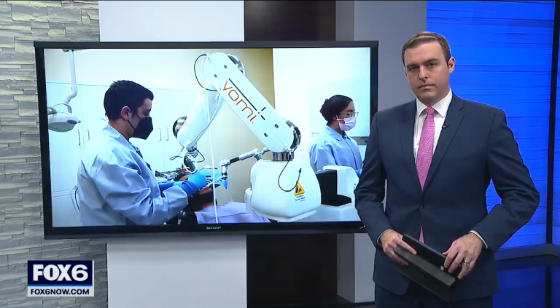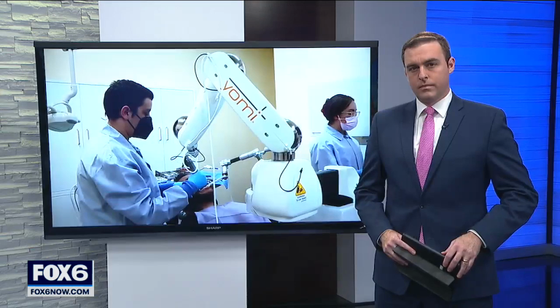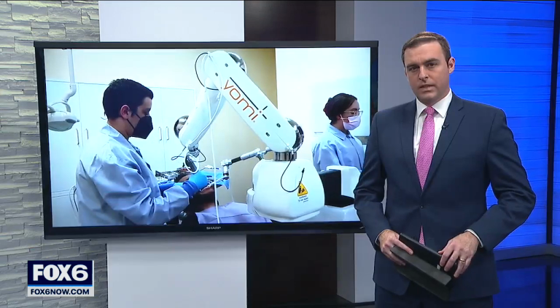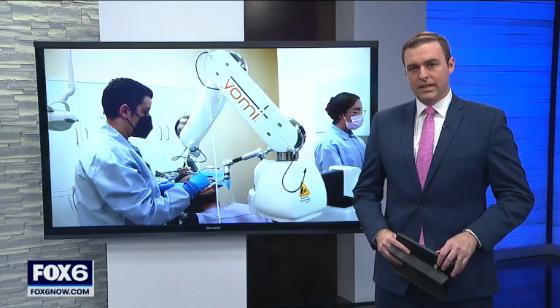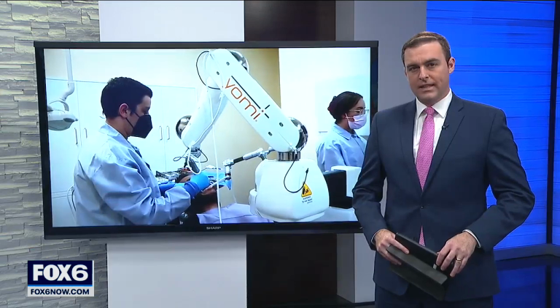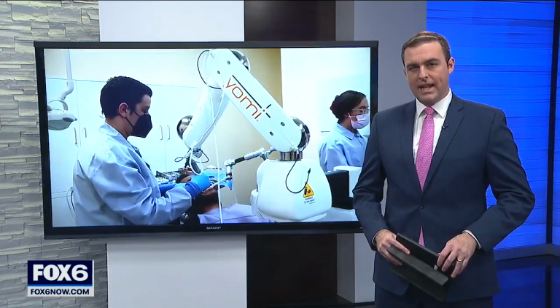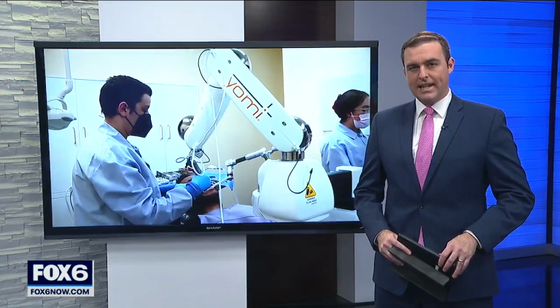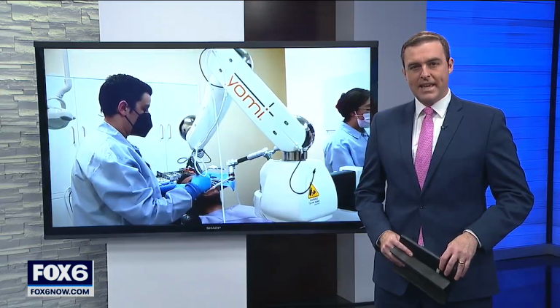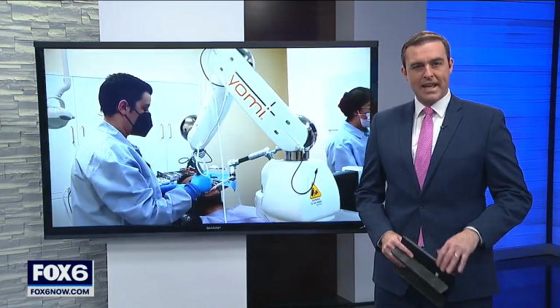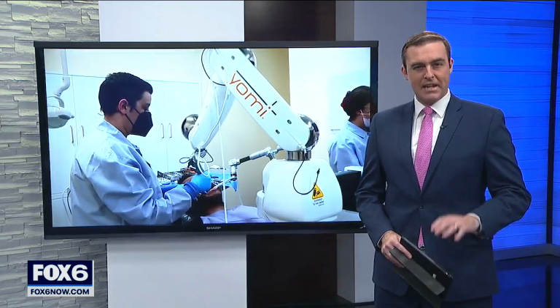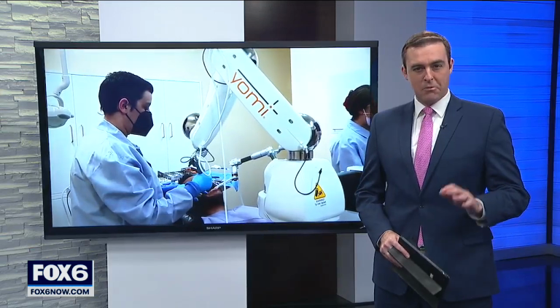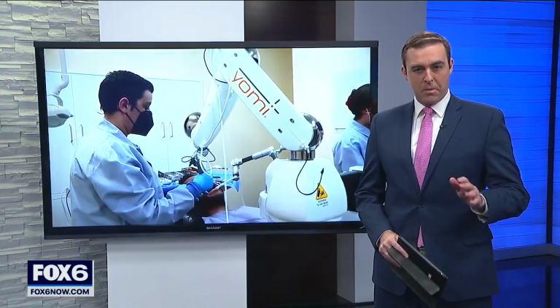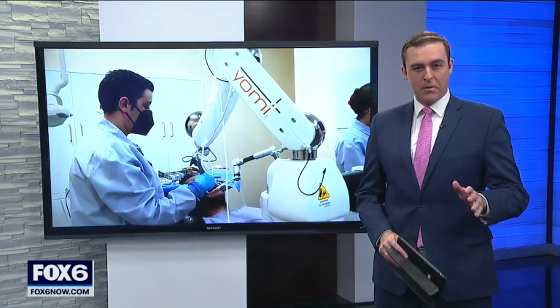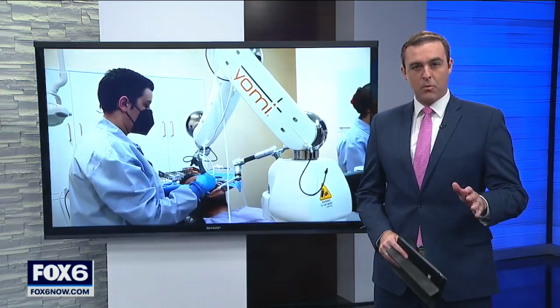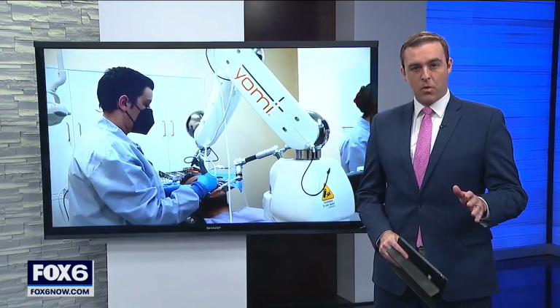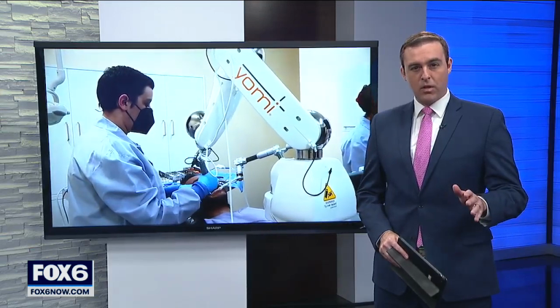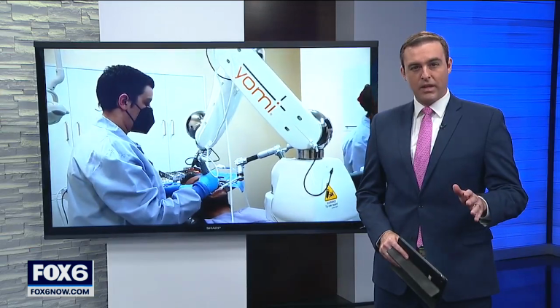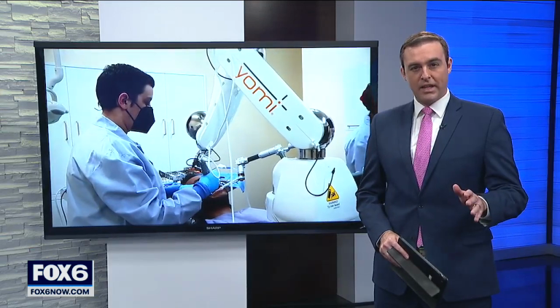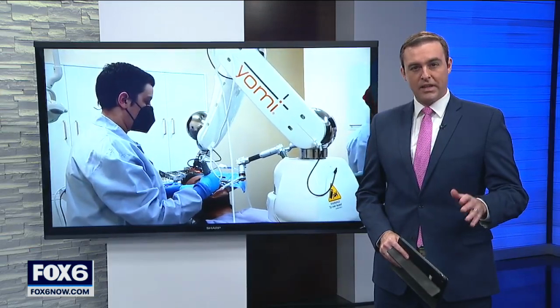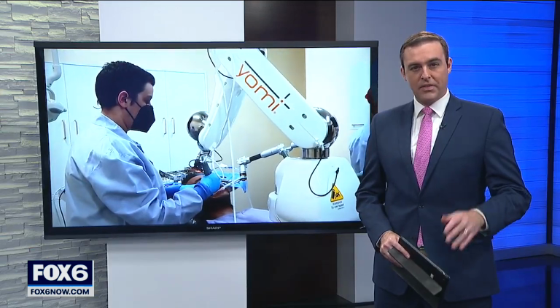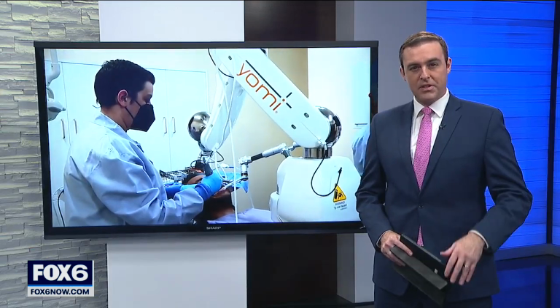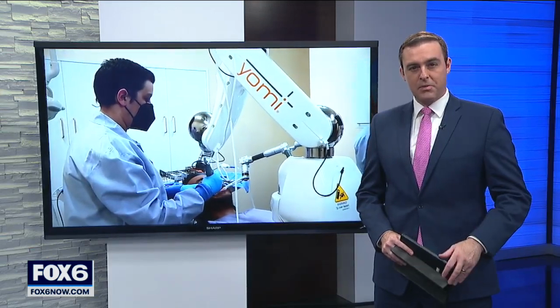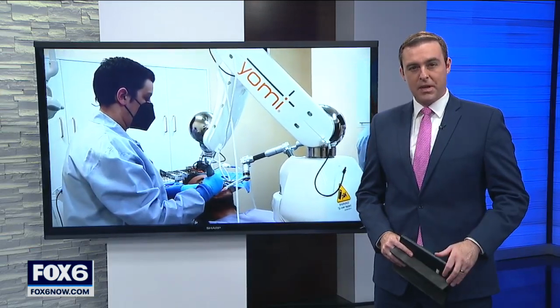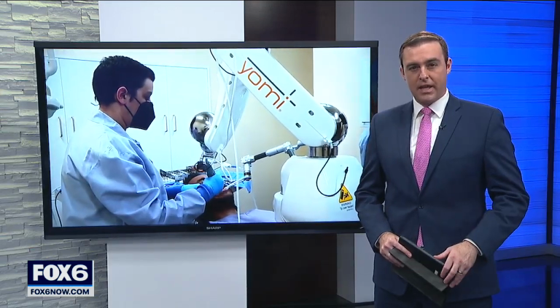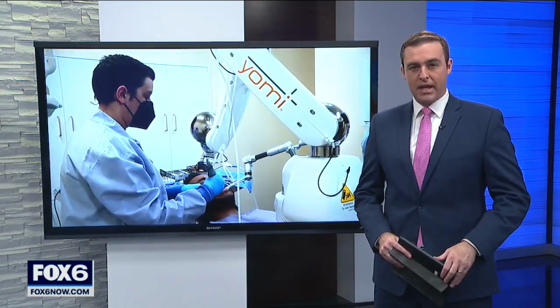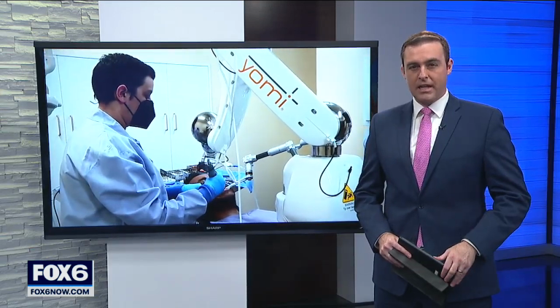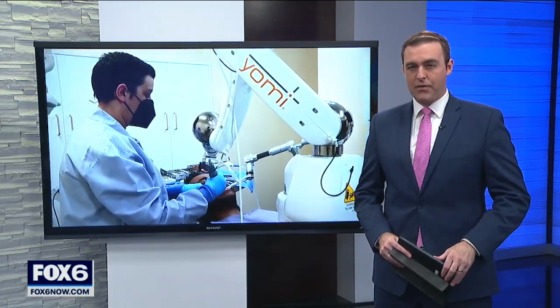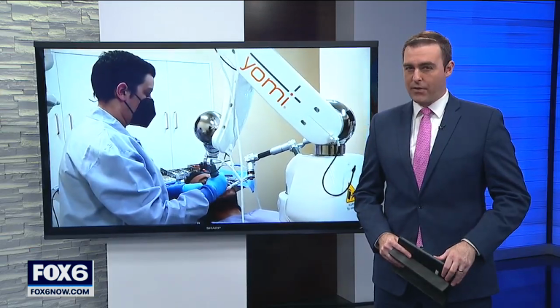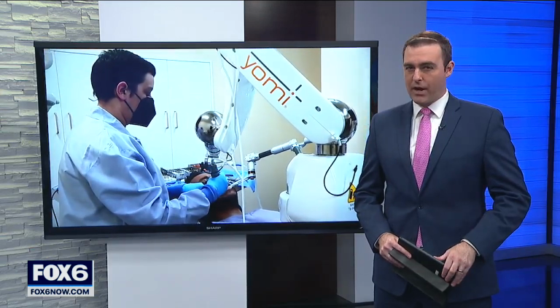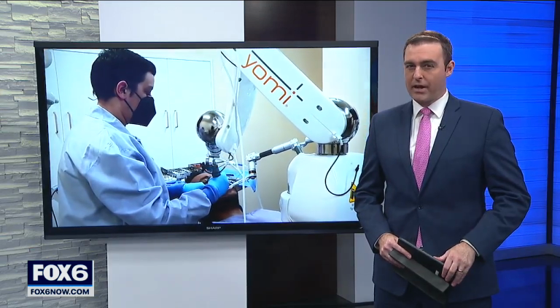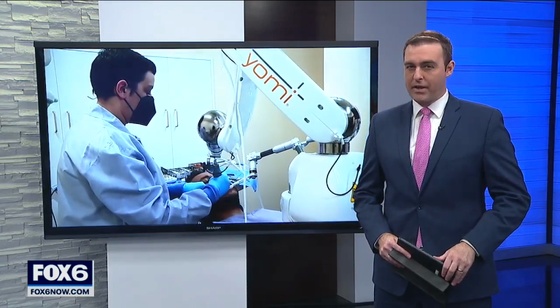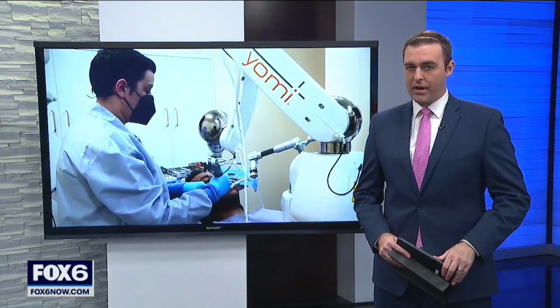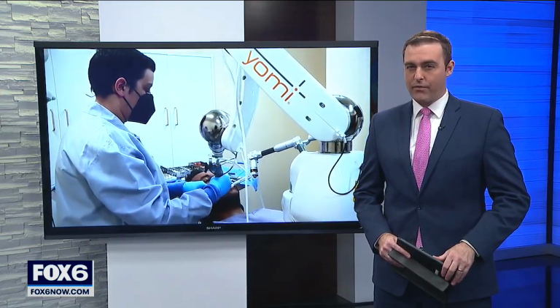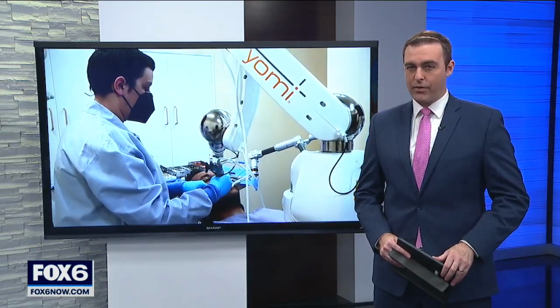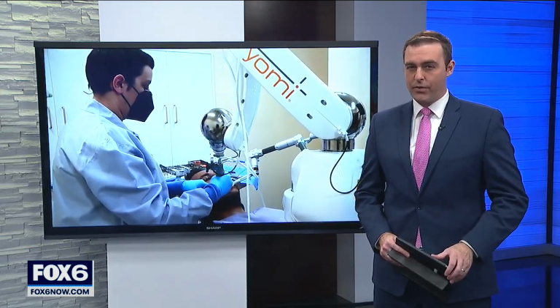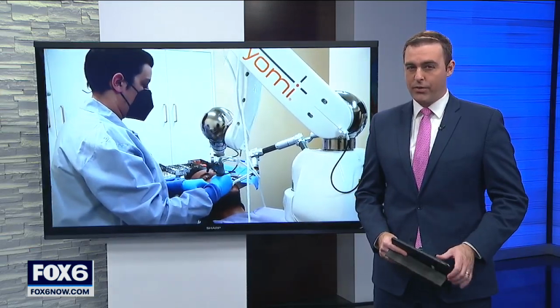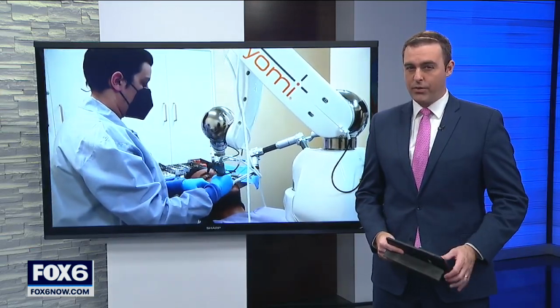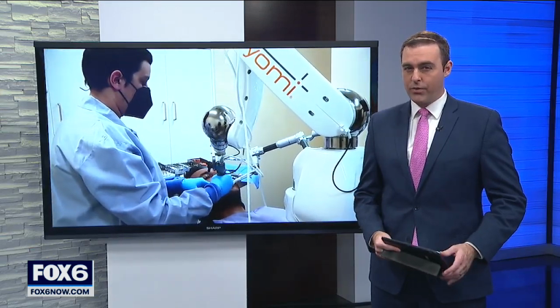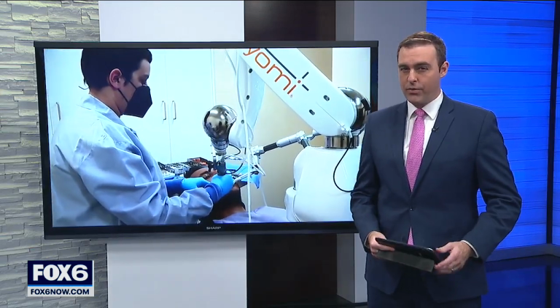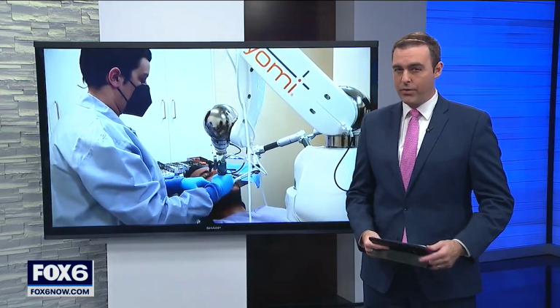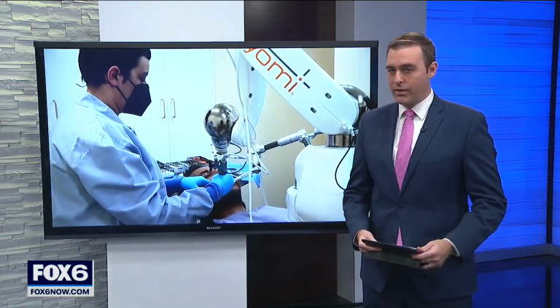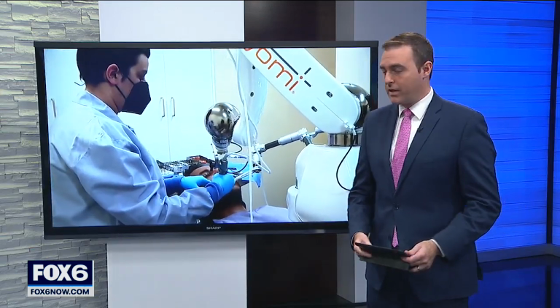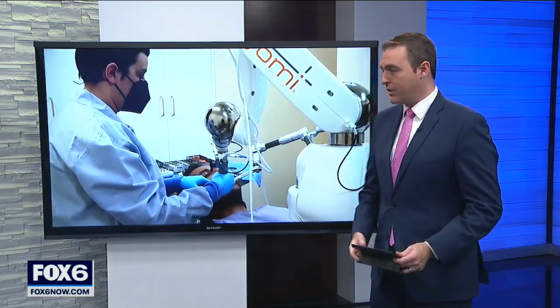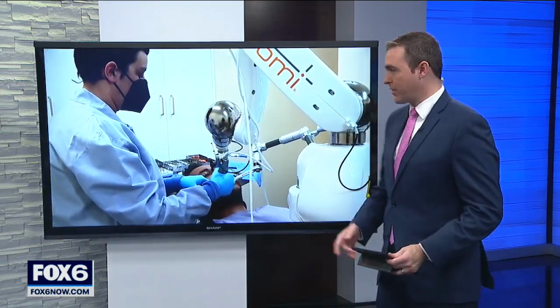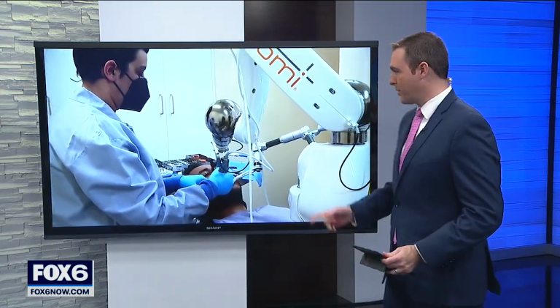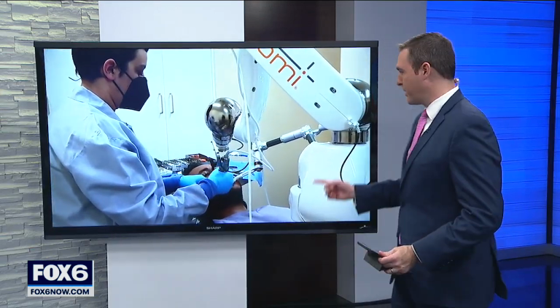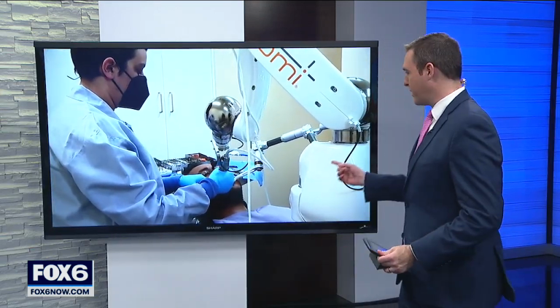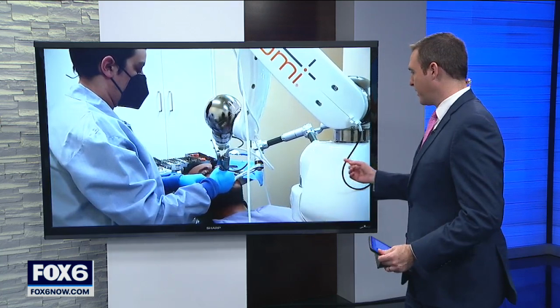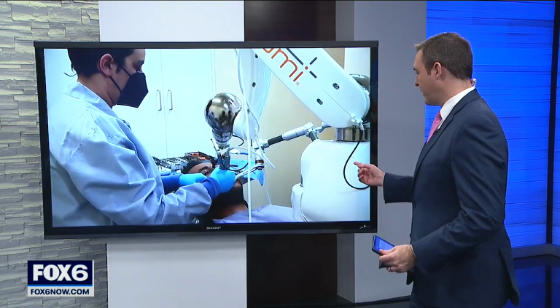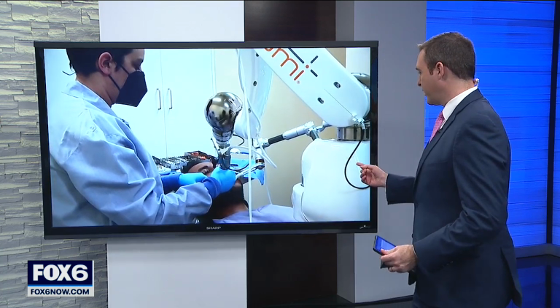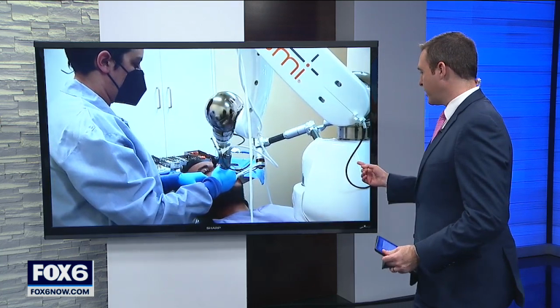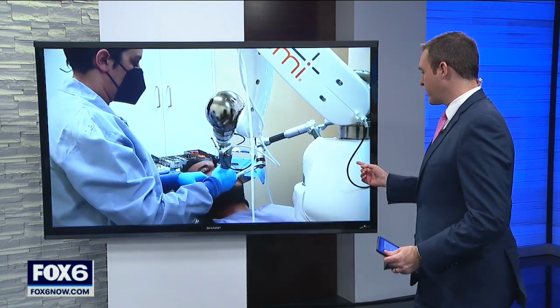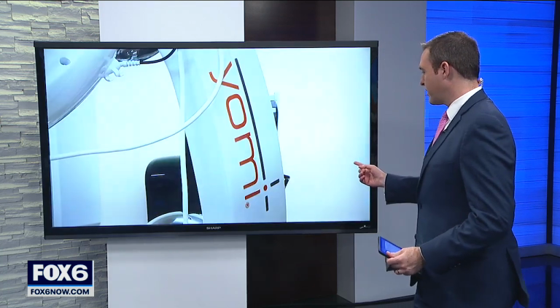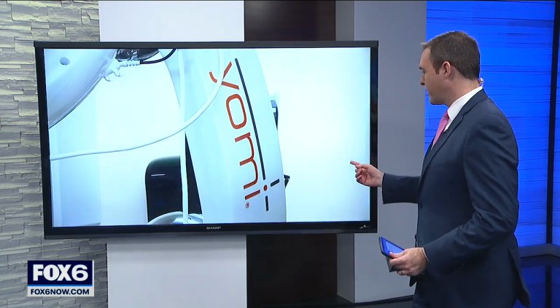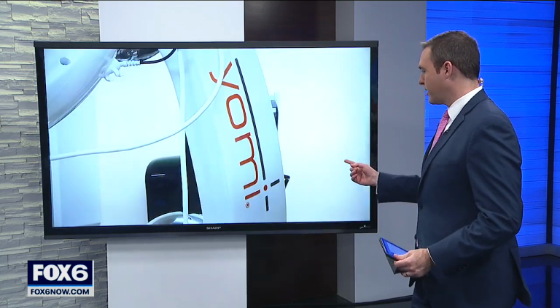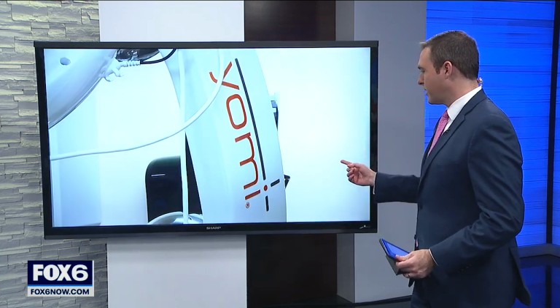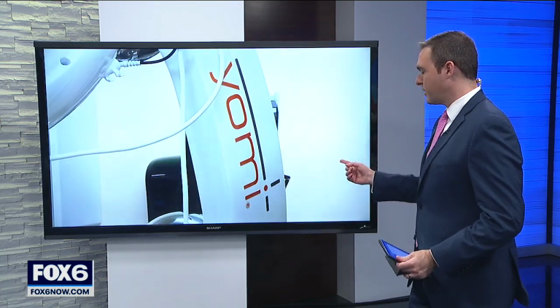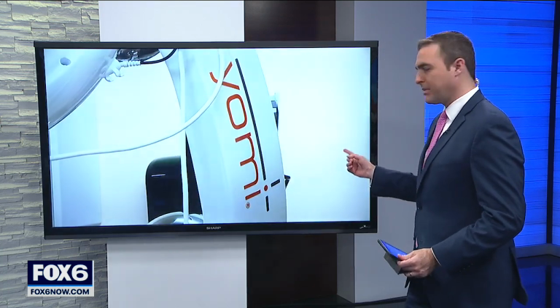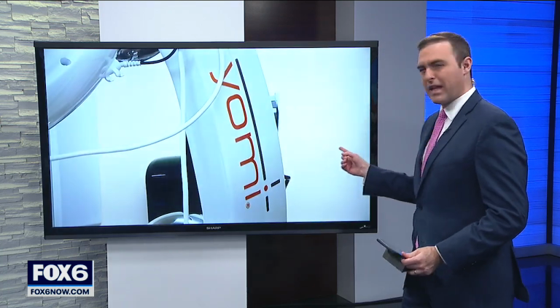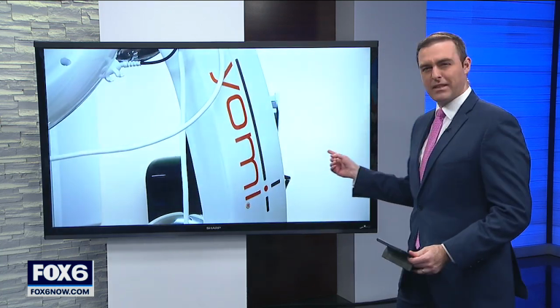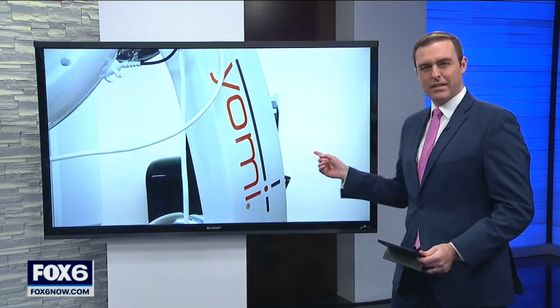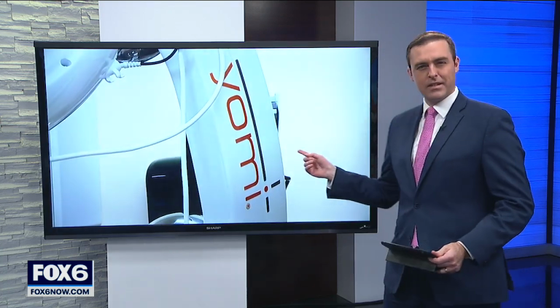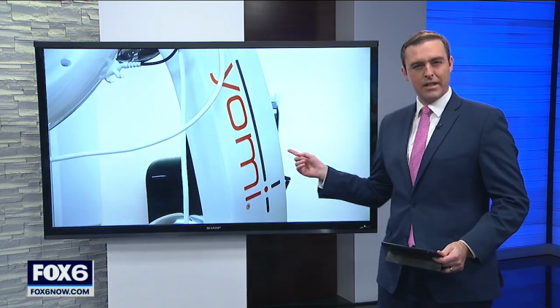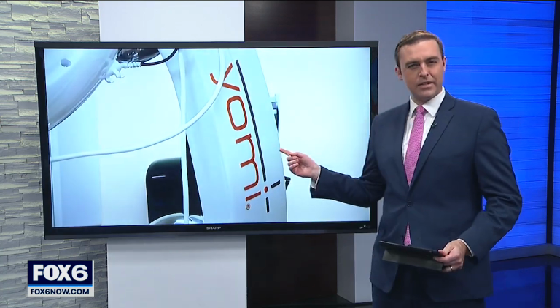A lot of candy will be rolling in this weekend. If you're not careful, you could need a trip to the dentist, but not this dentist.